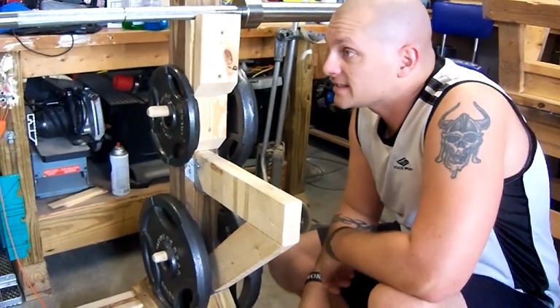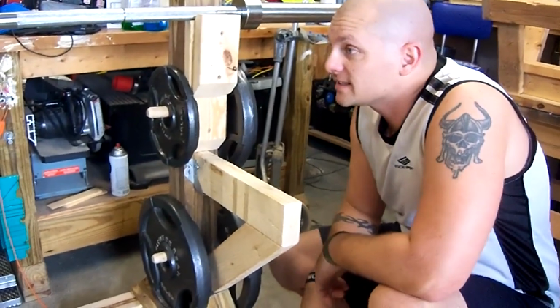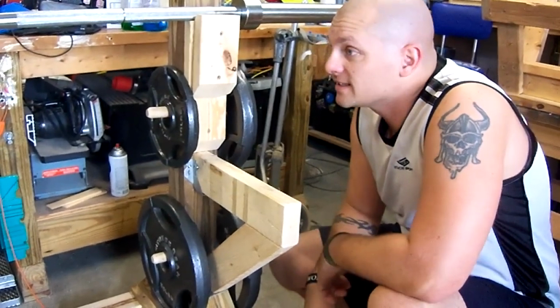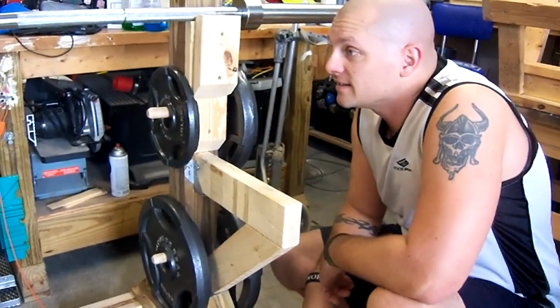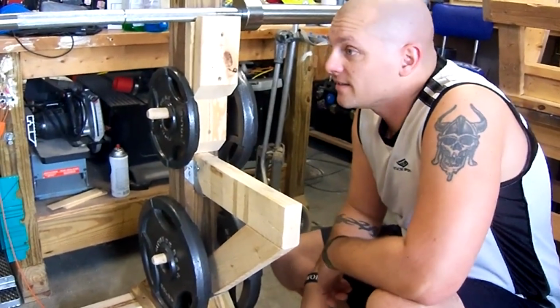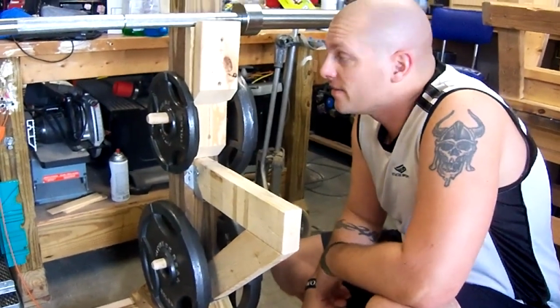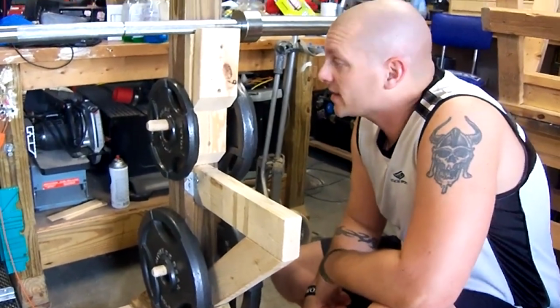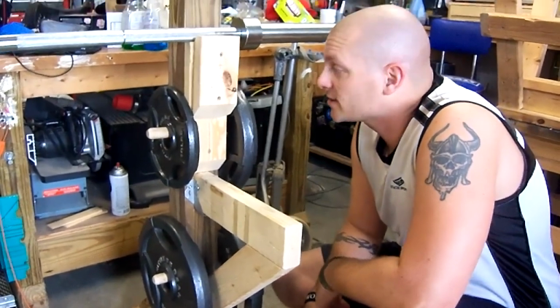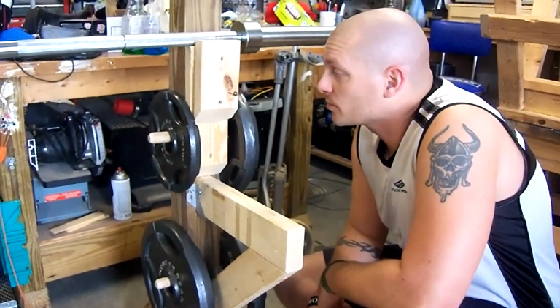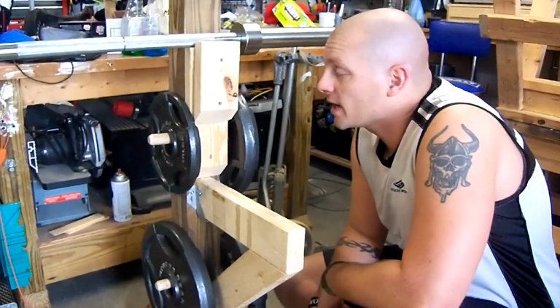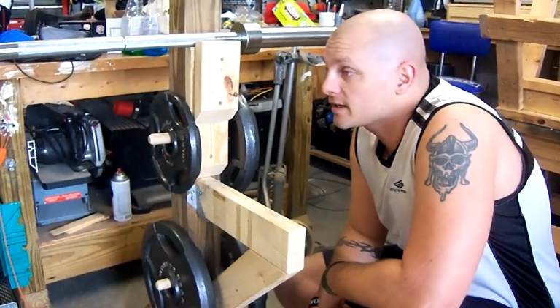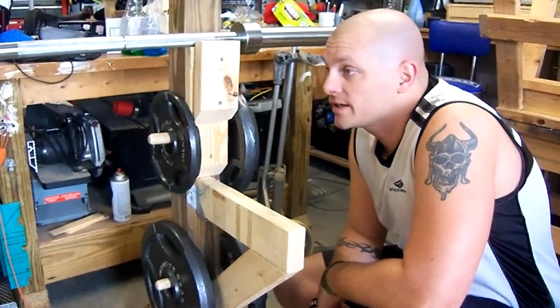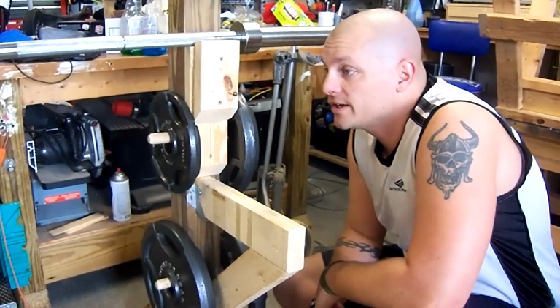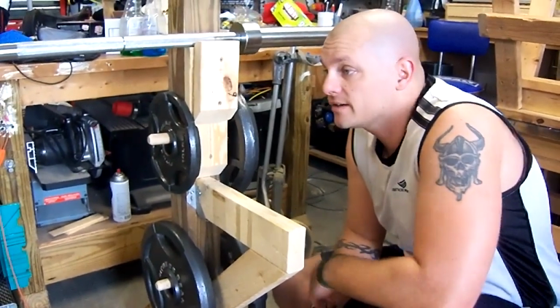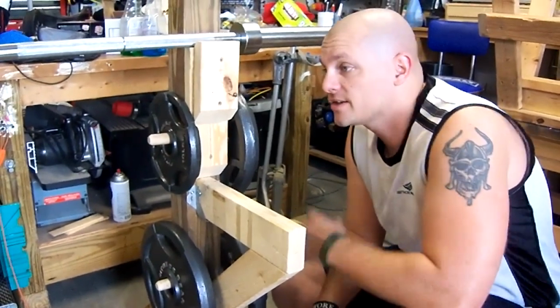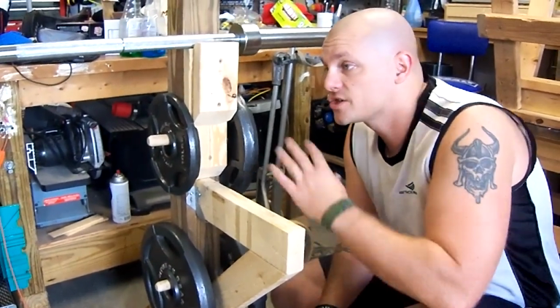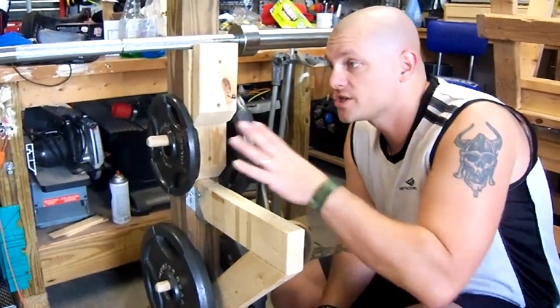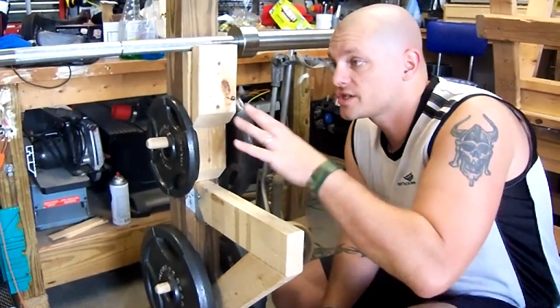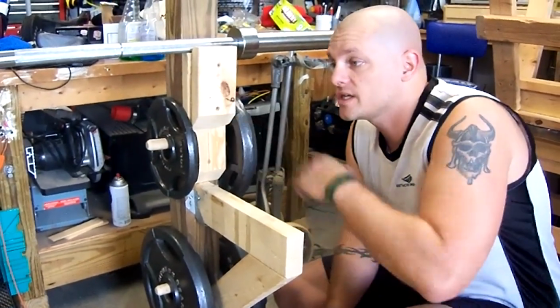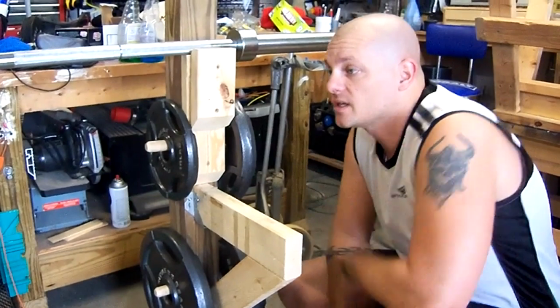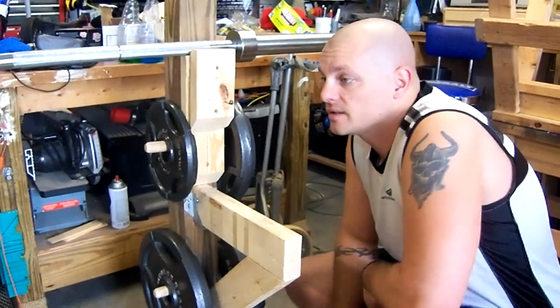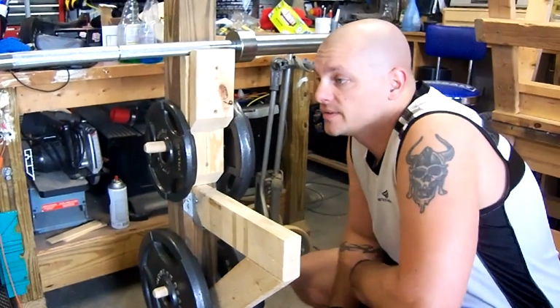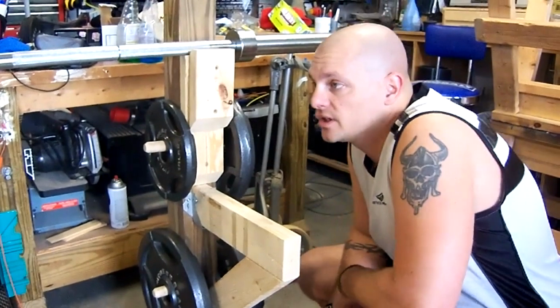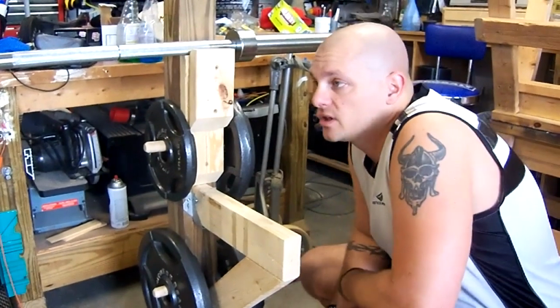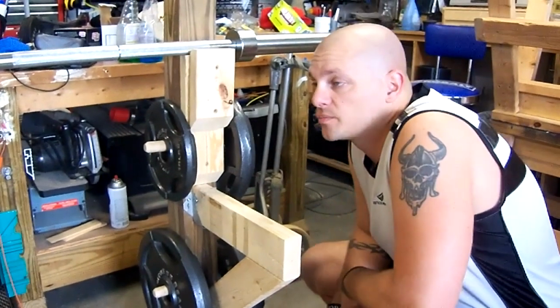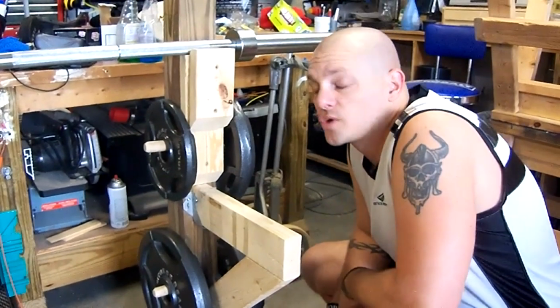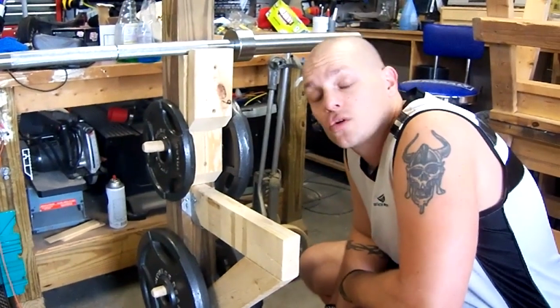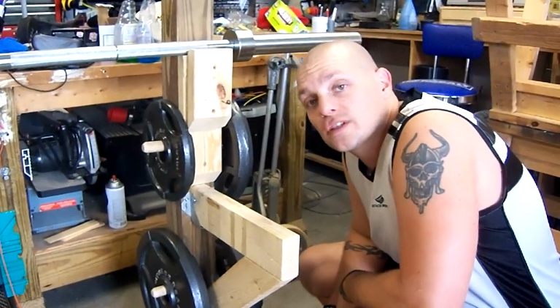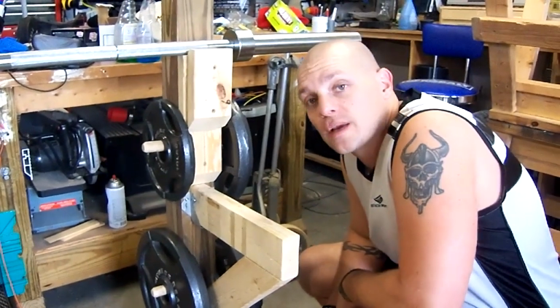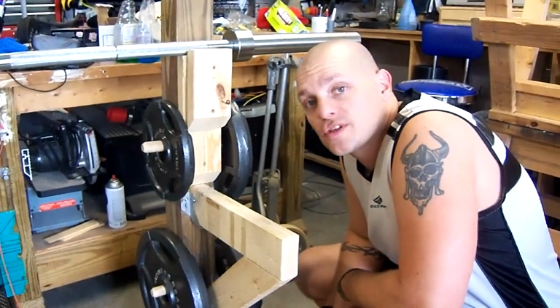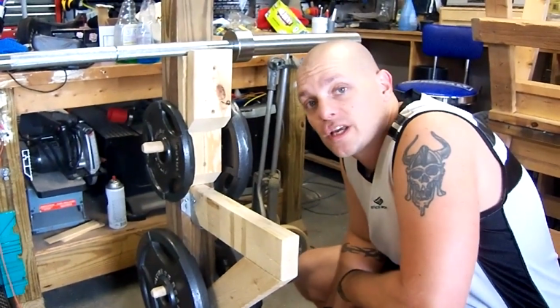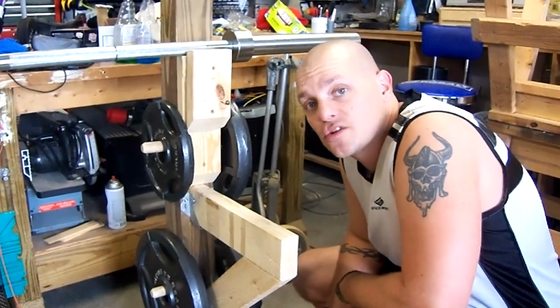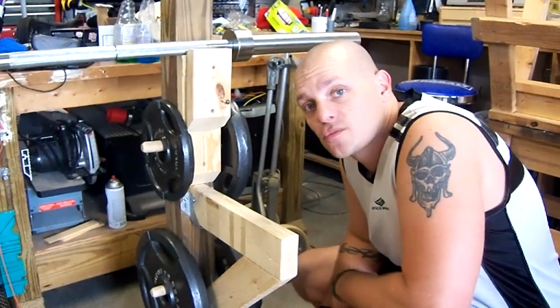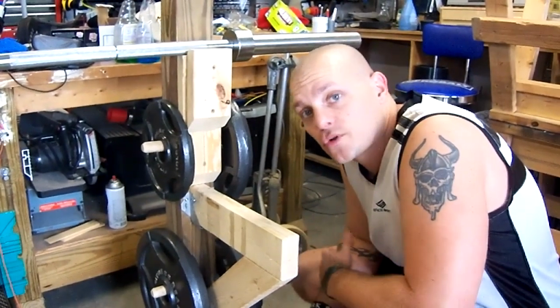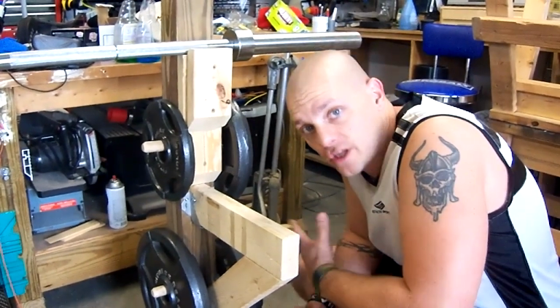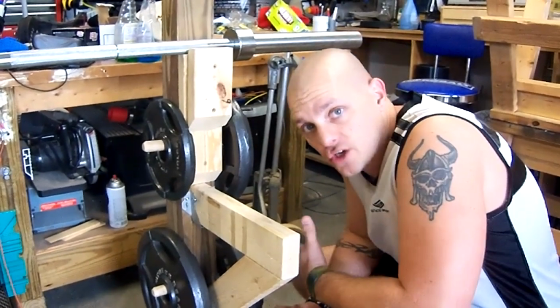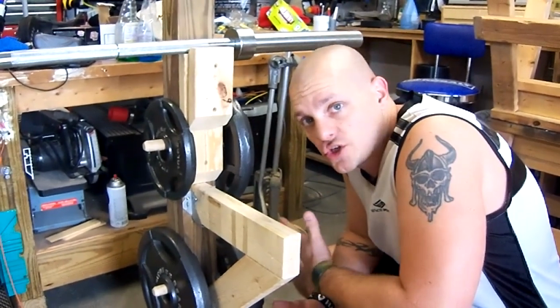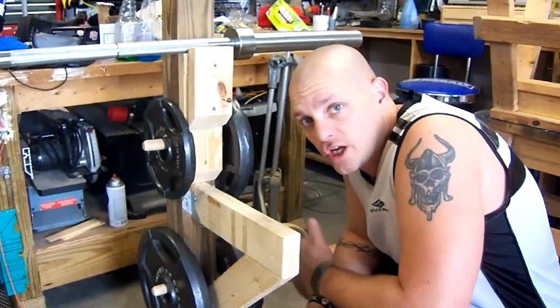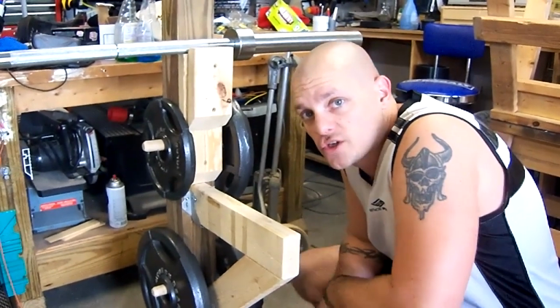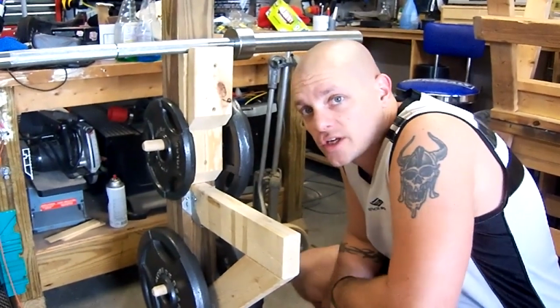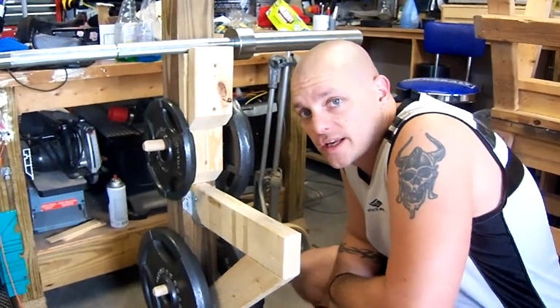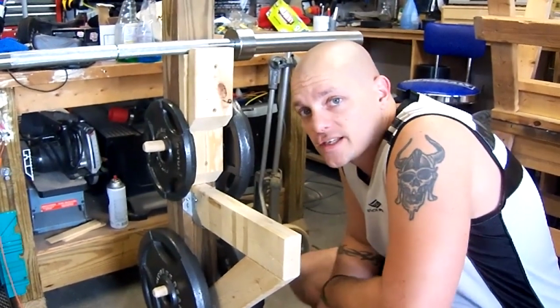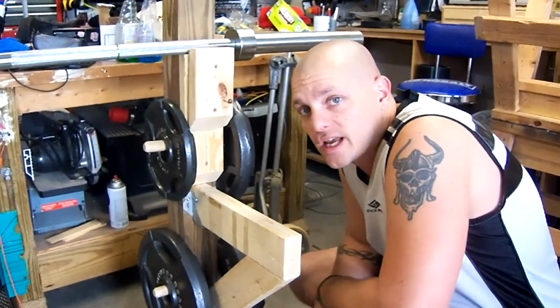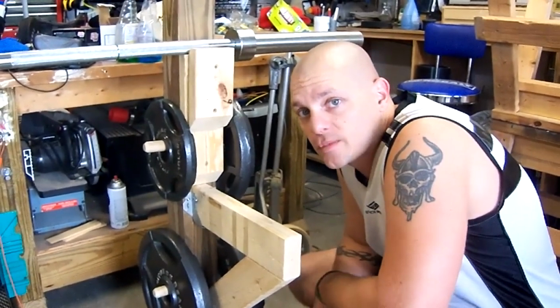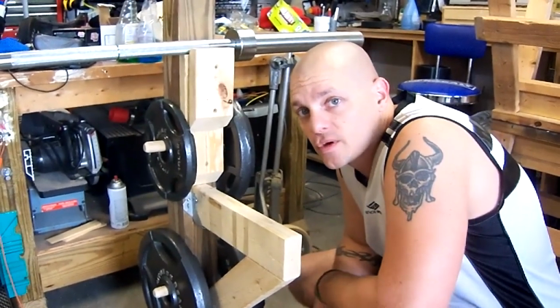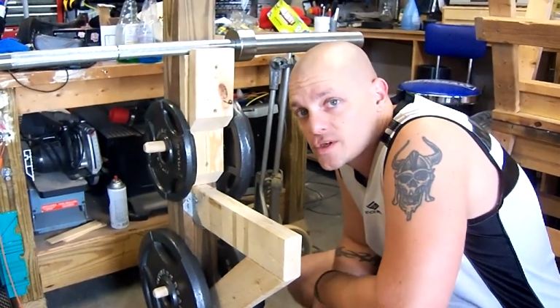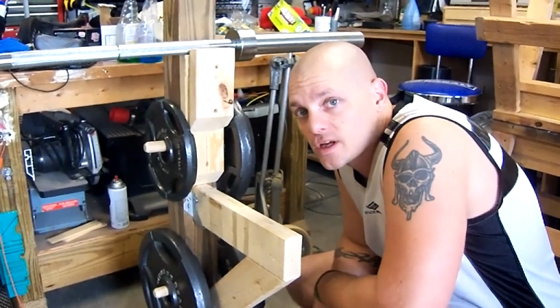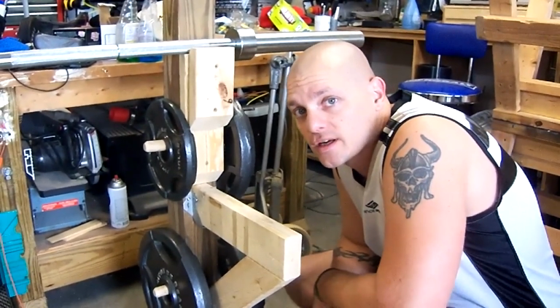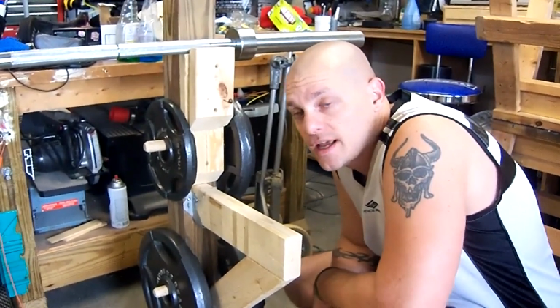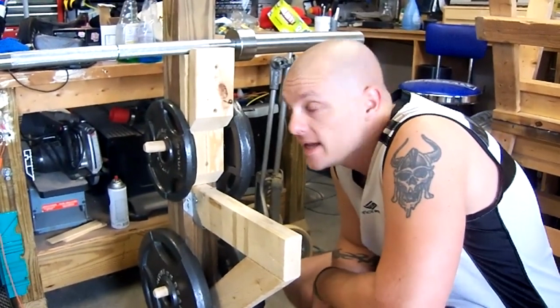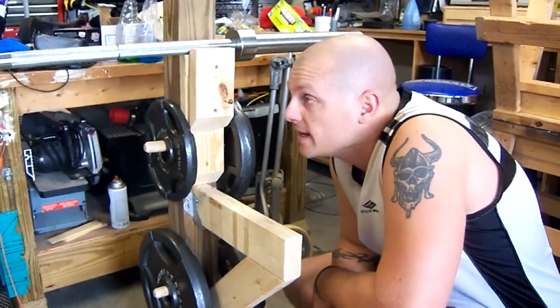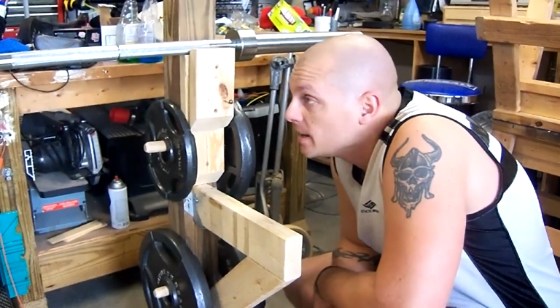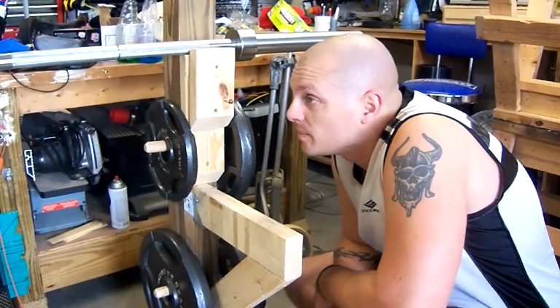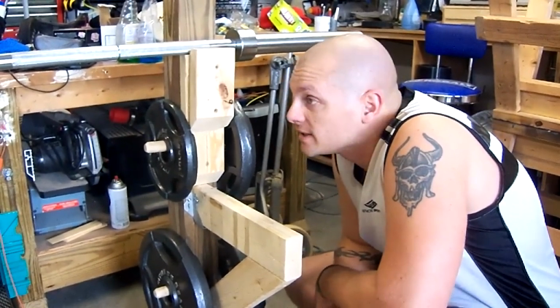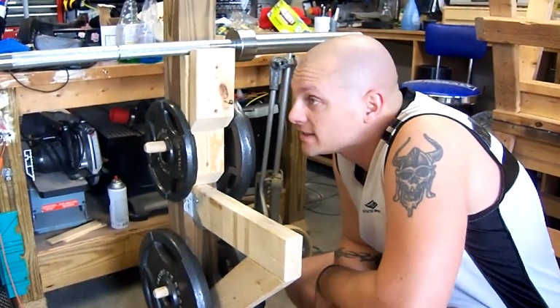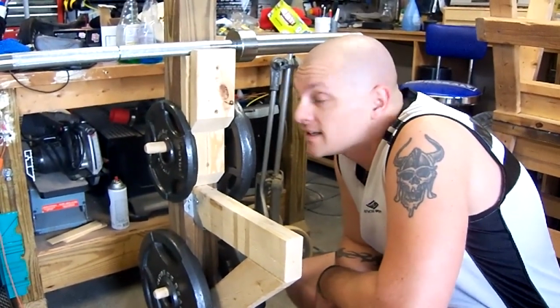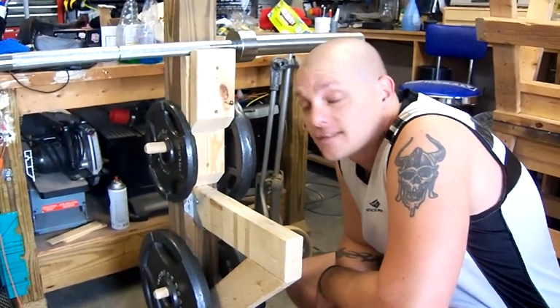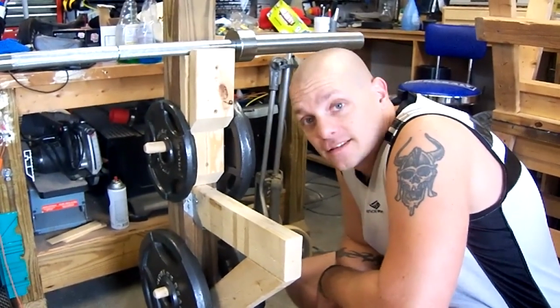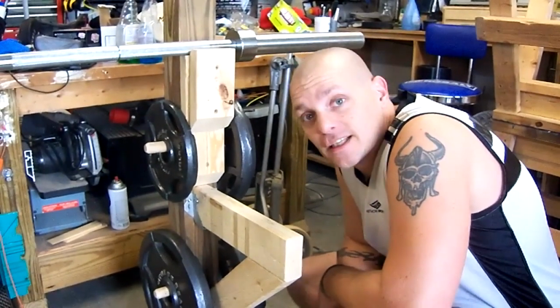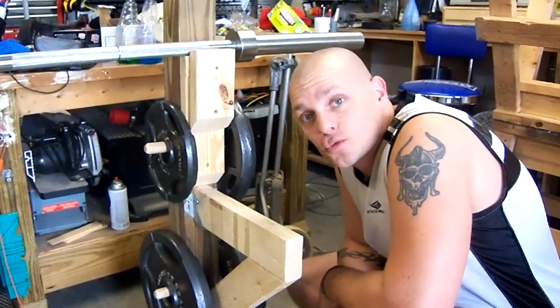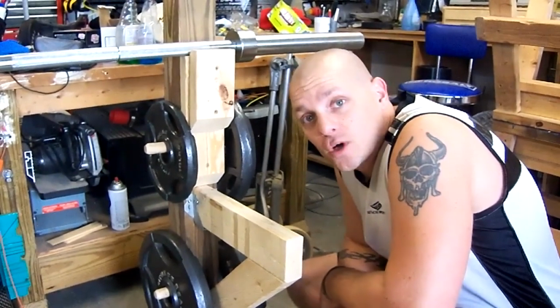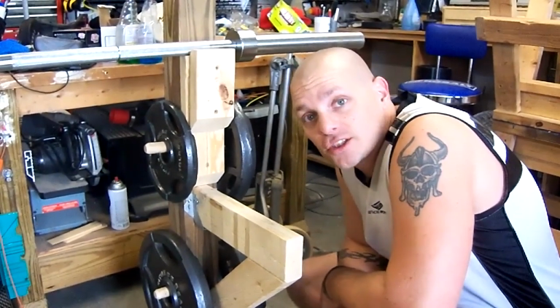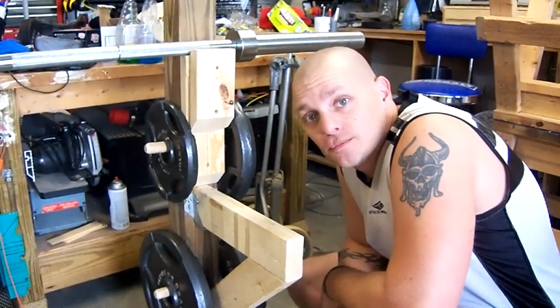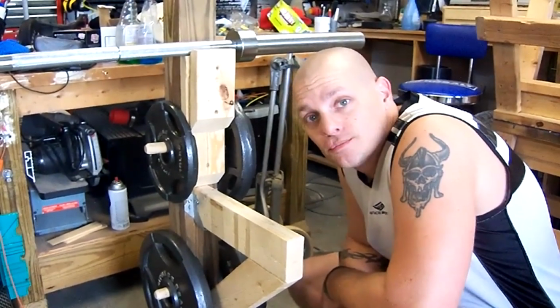That's the rack. This is just still in the prototype stage, so I'm probably going to change it as time goes on, but thanks for watching.